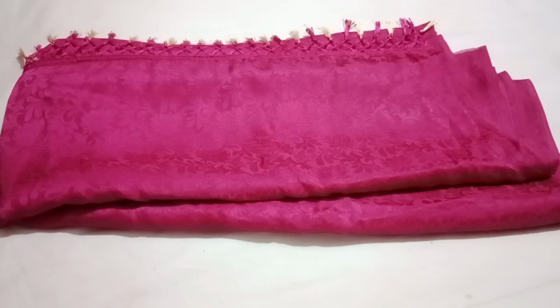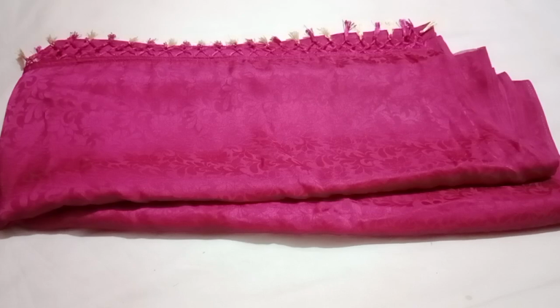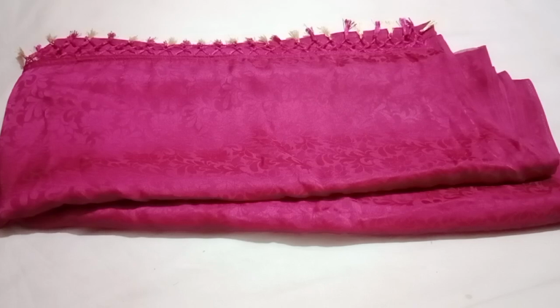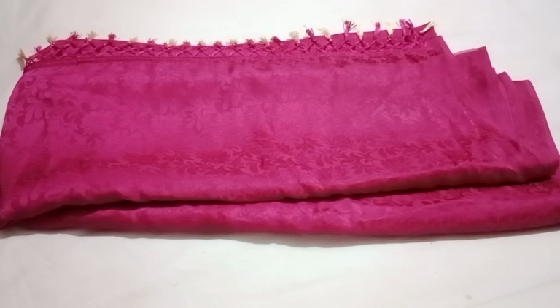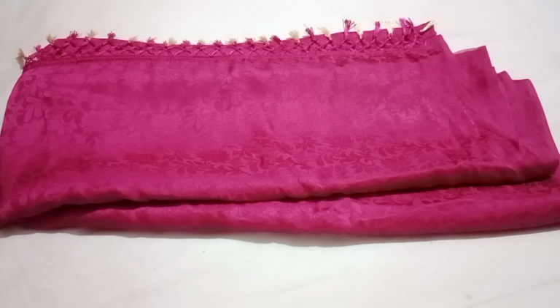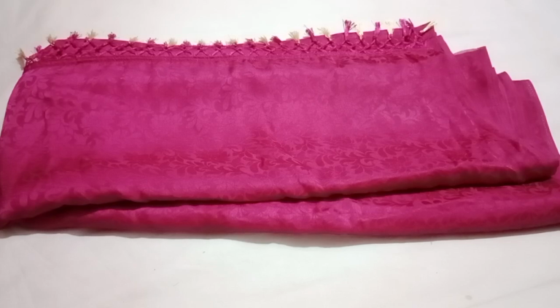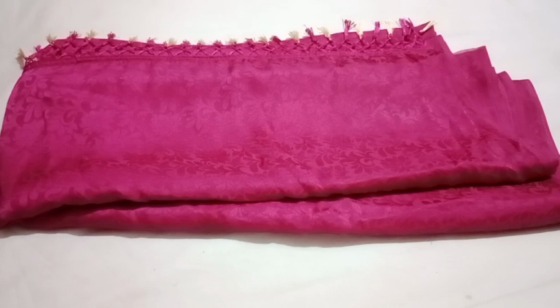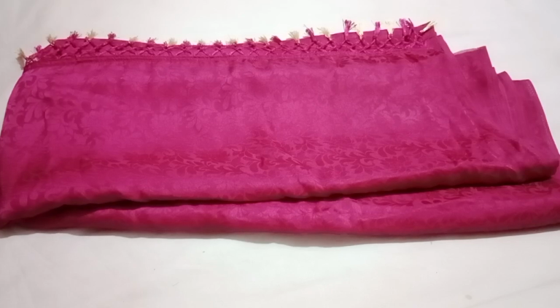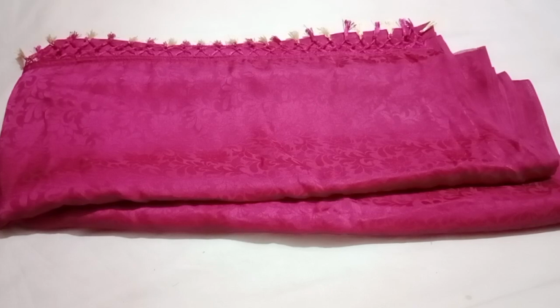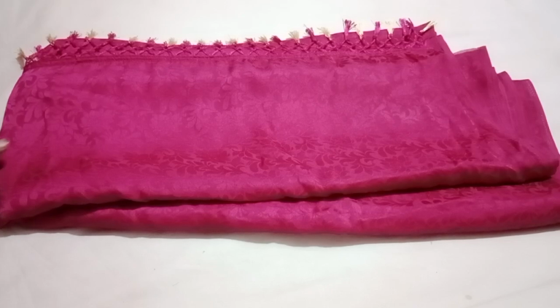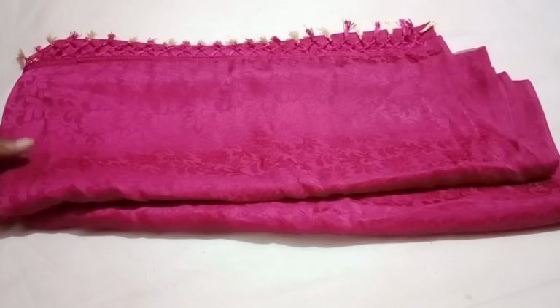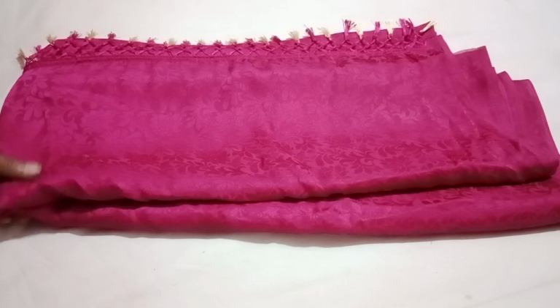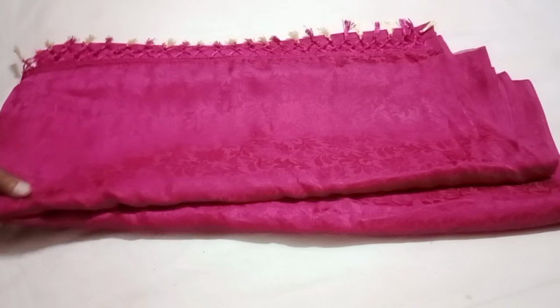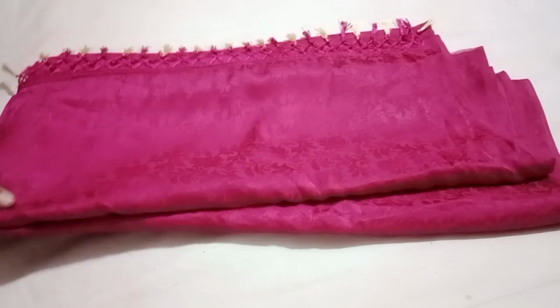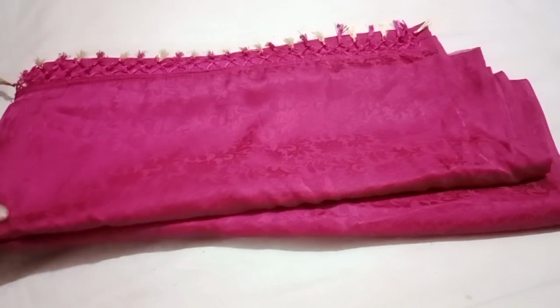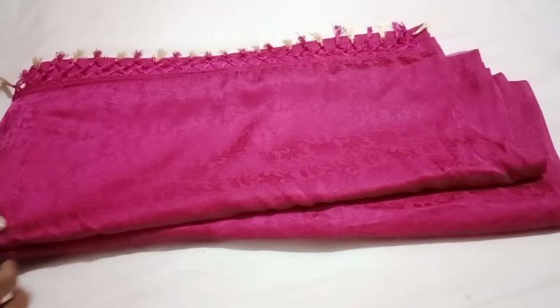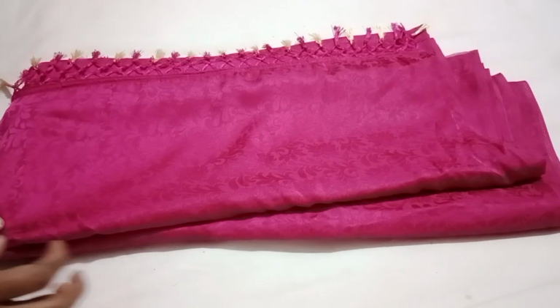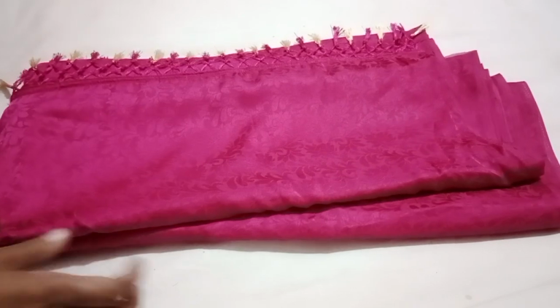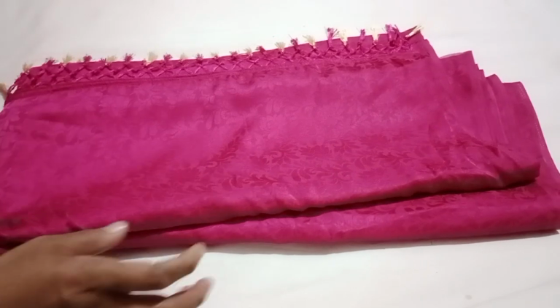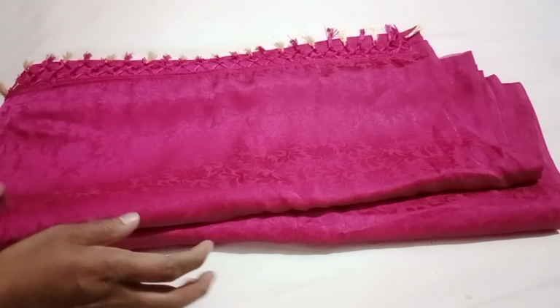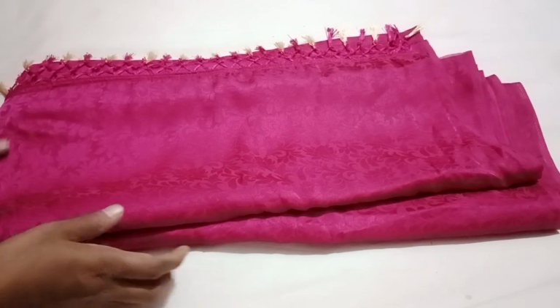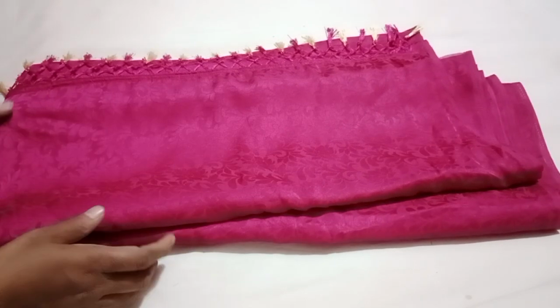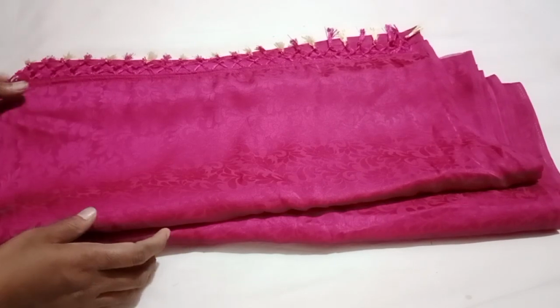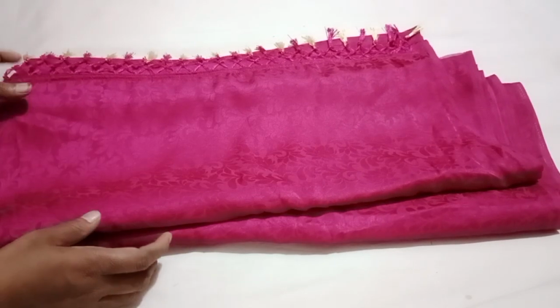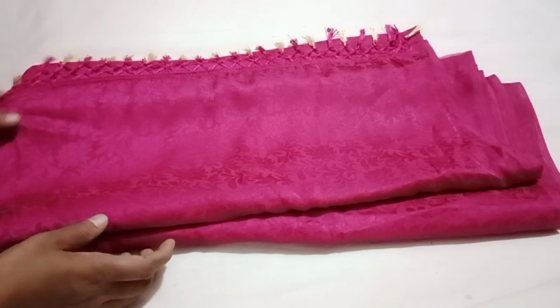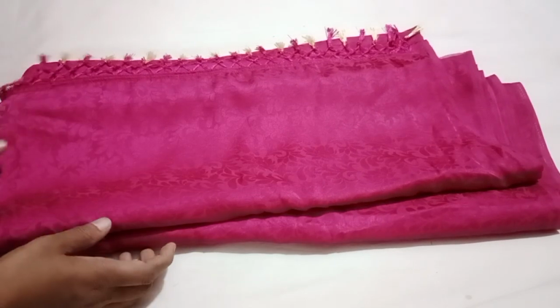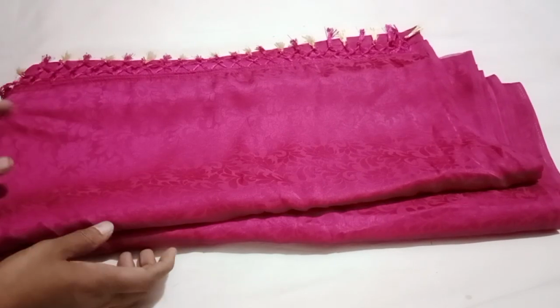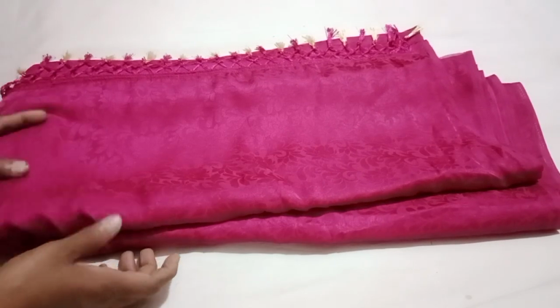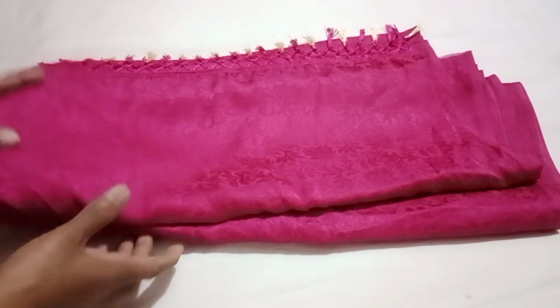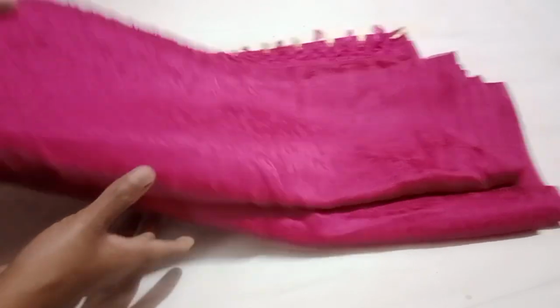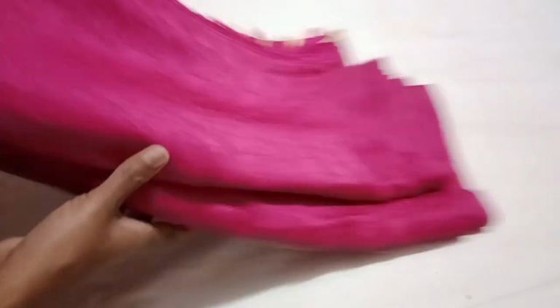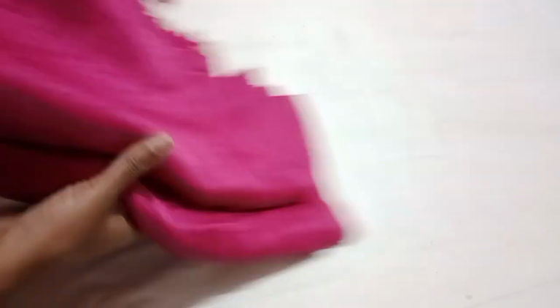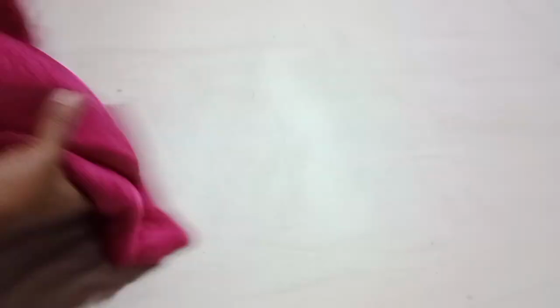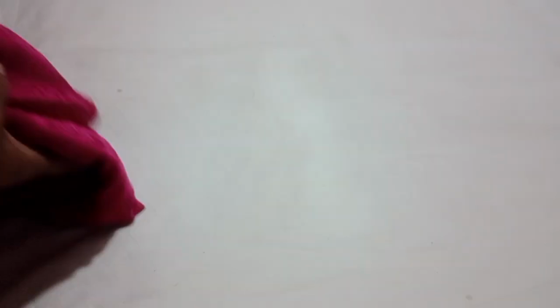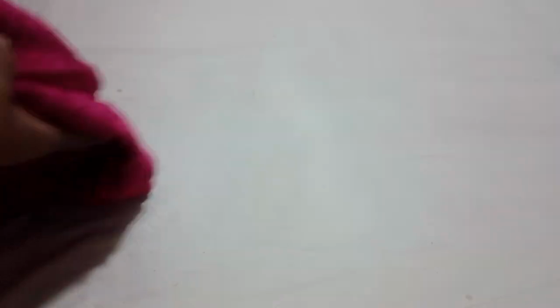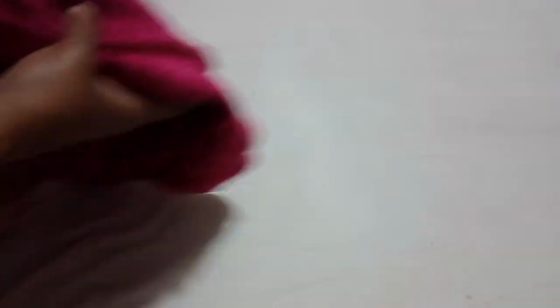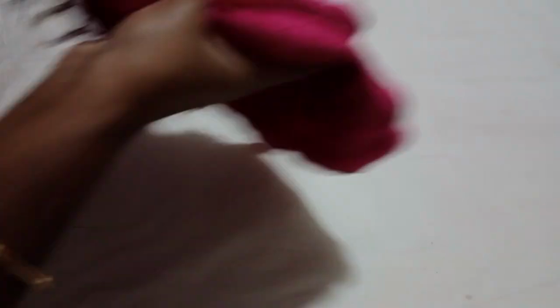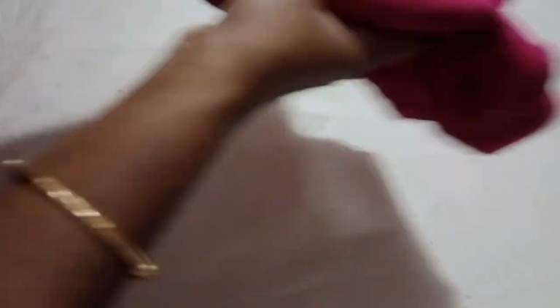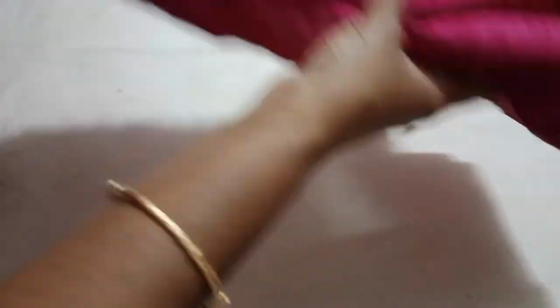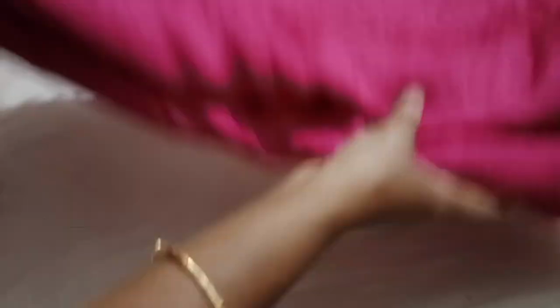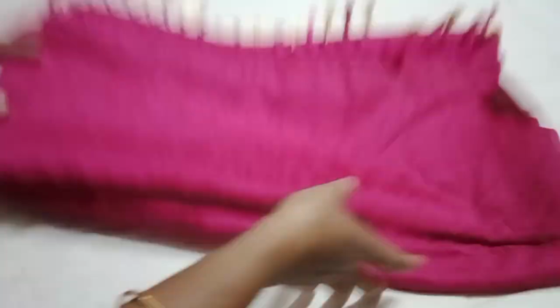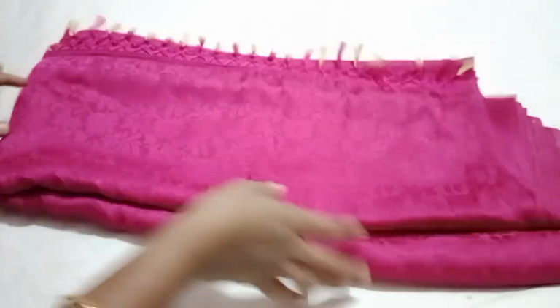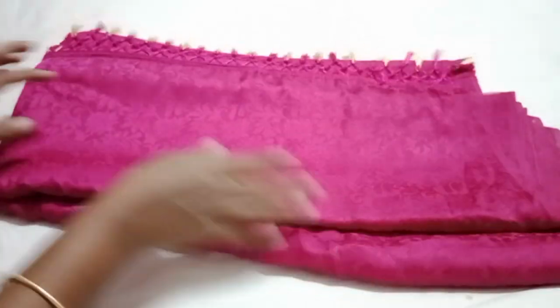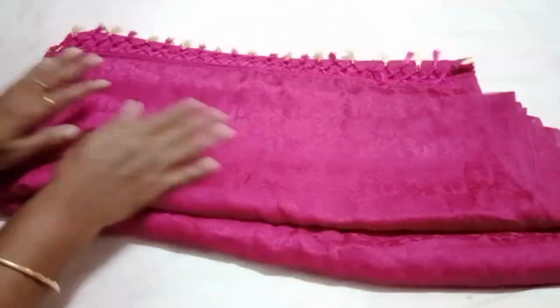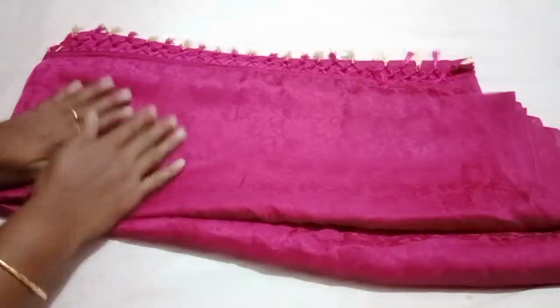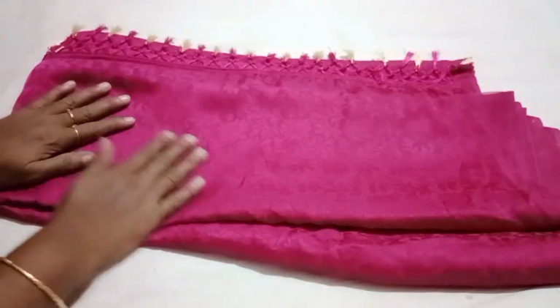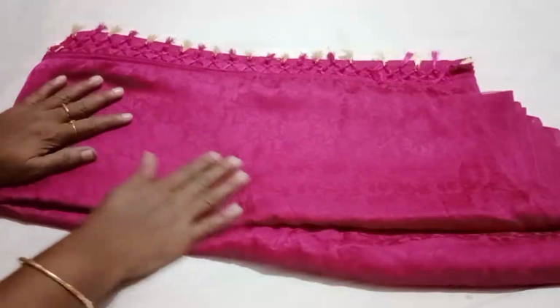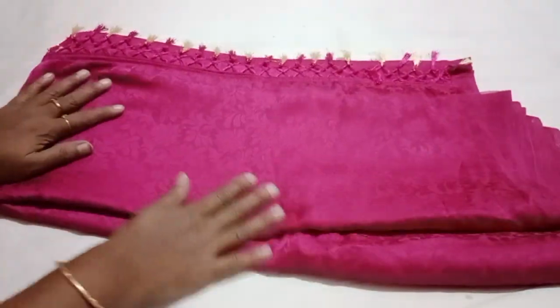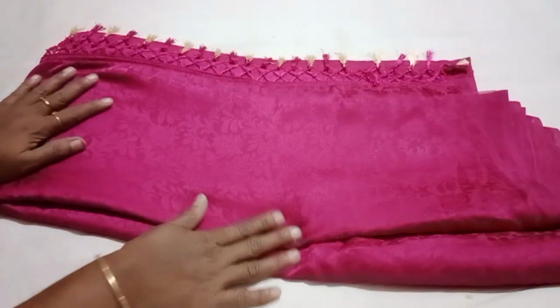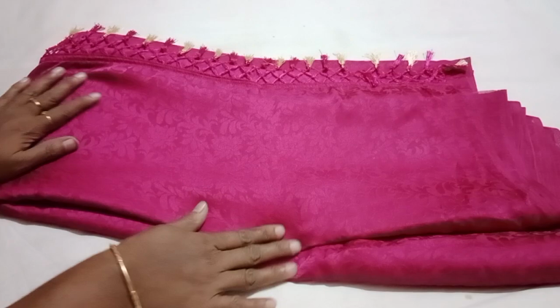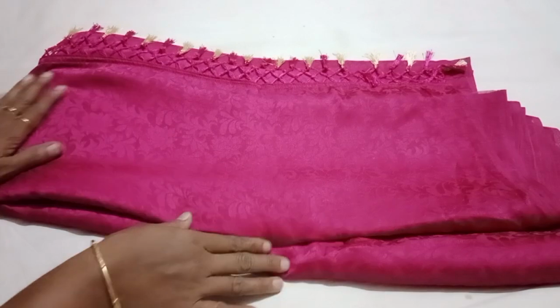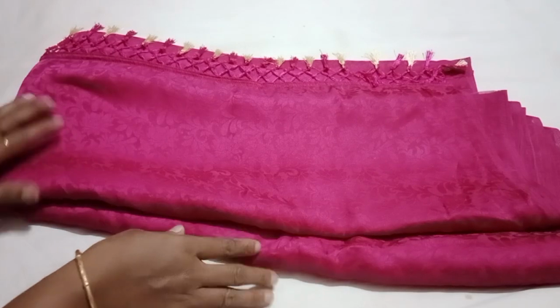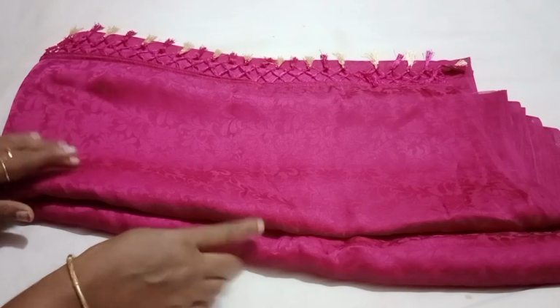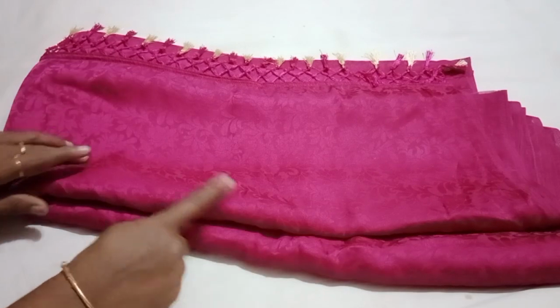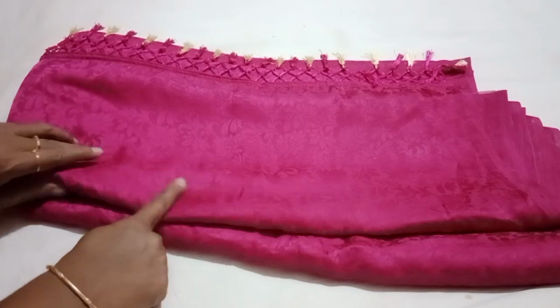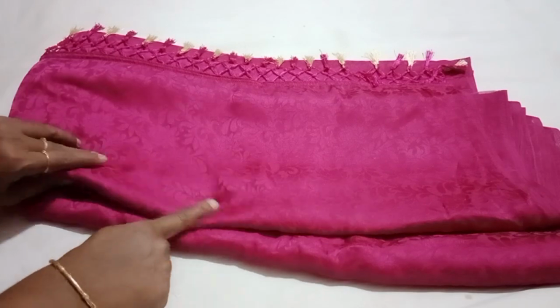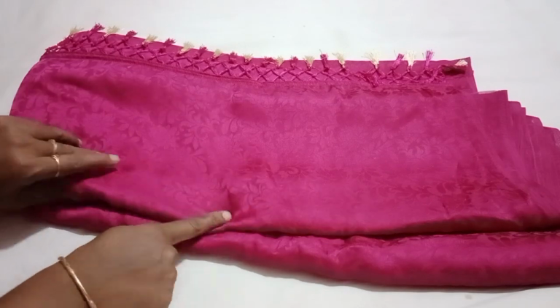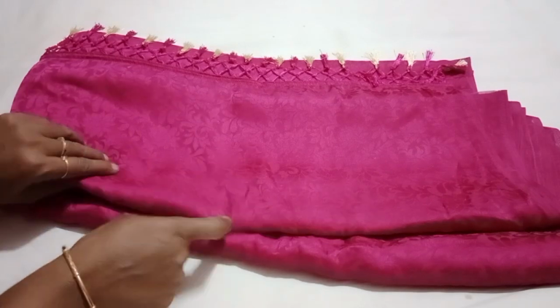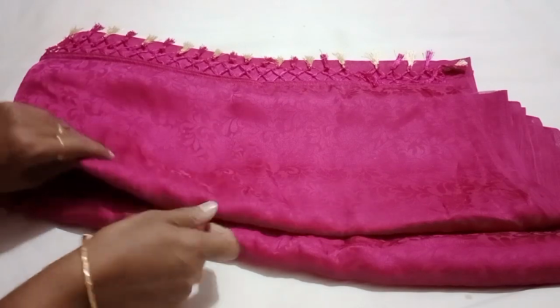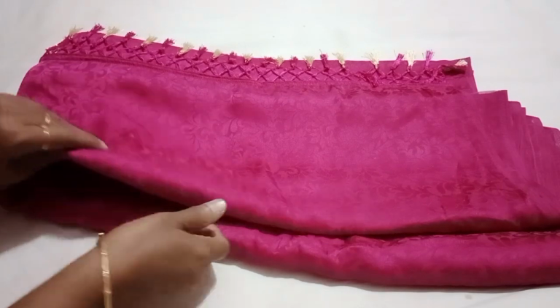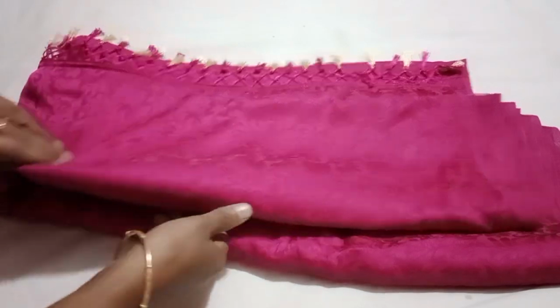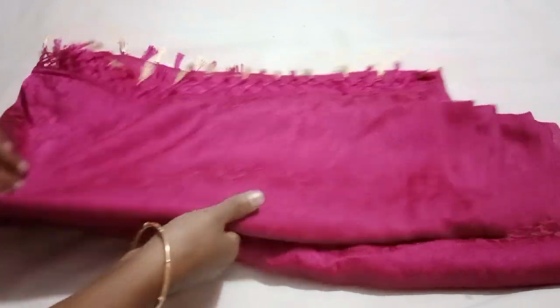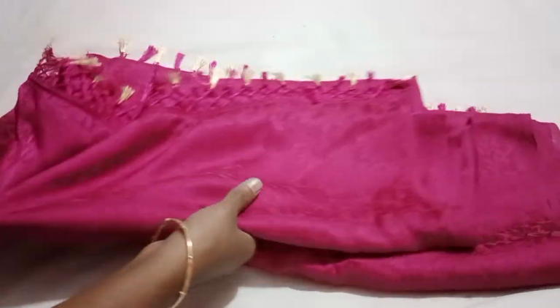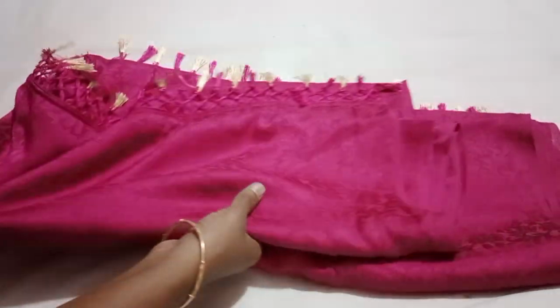Hi friends, welcome to M.O.M. Saris. We have a full saris collection — some super satin saris.